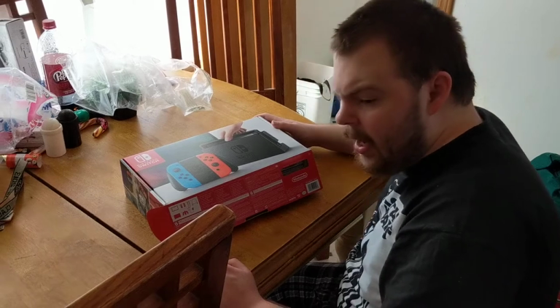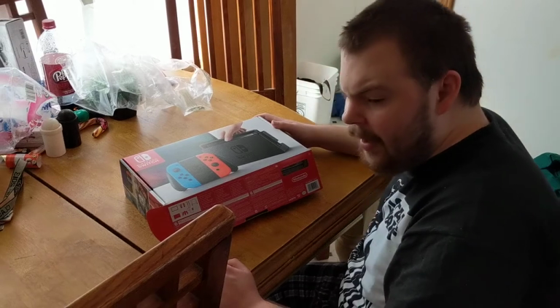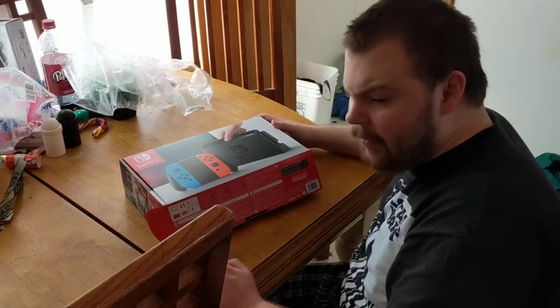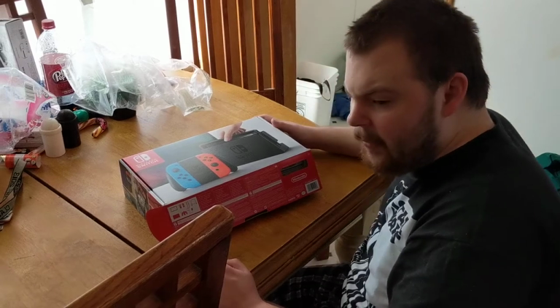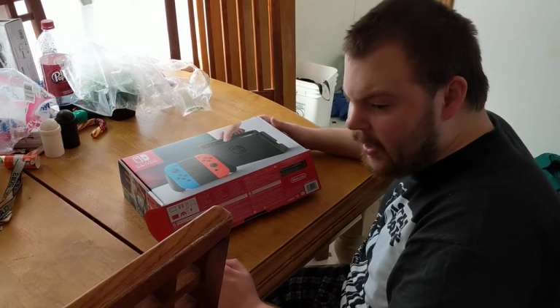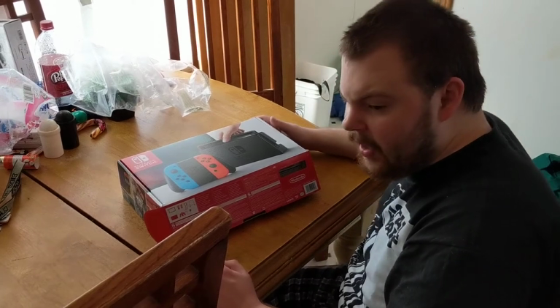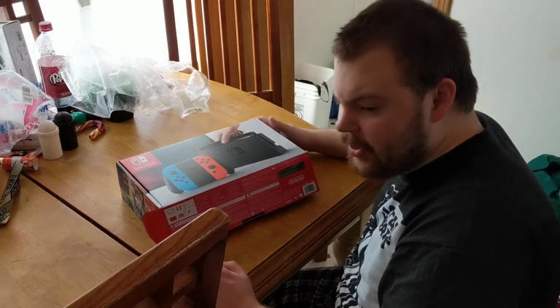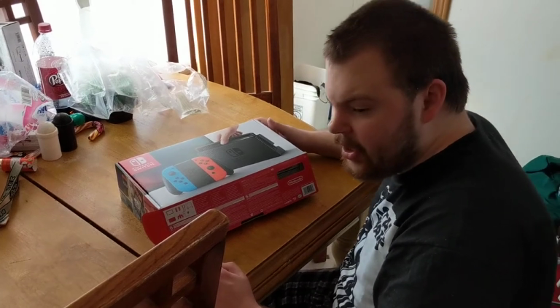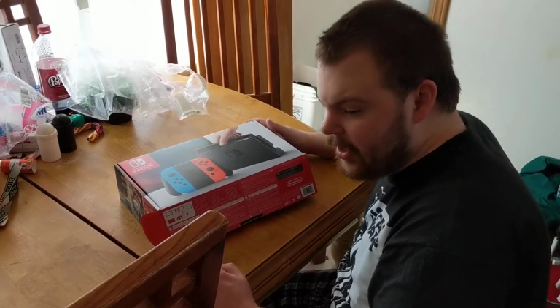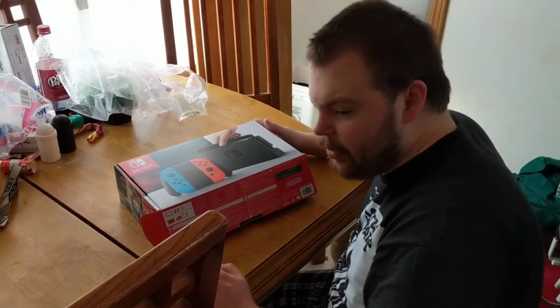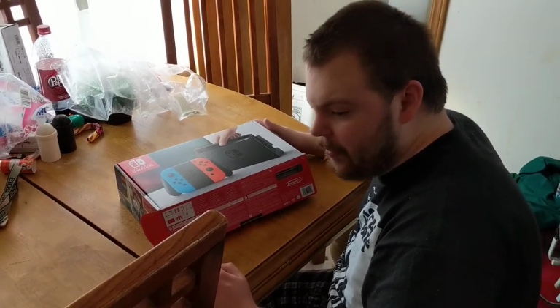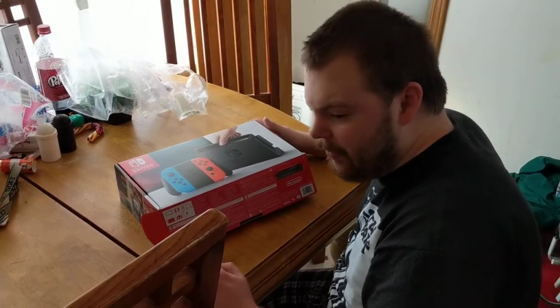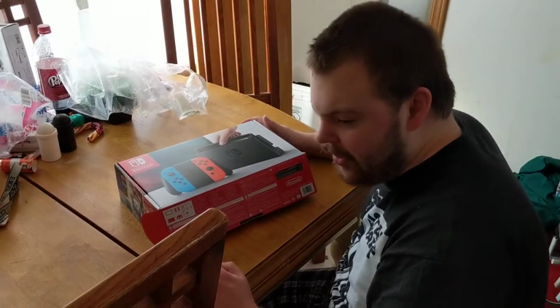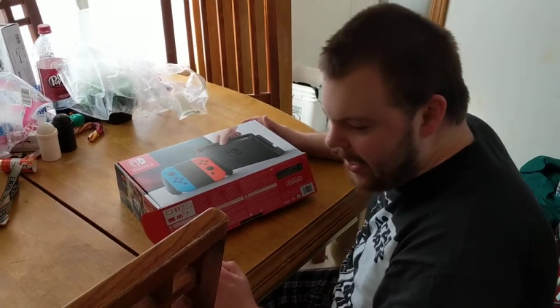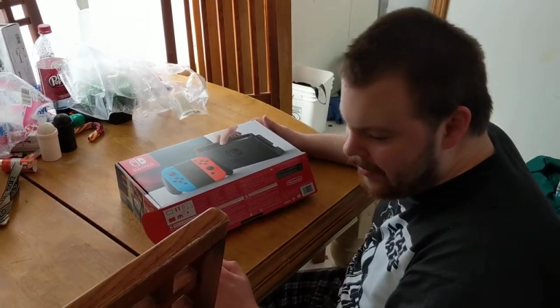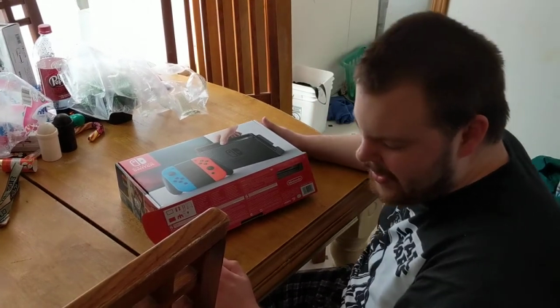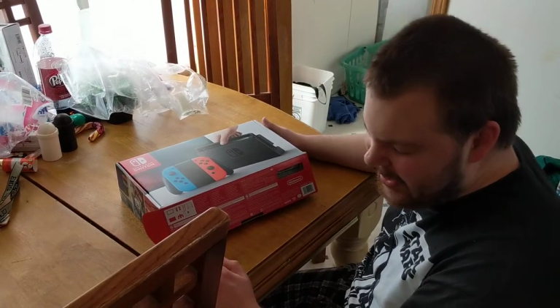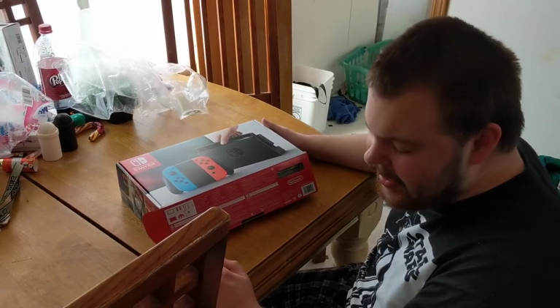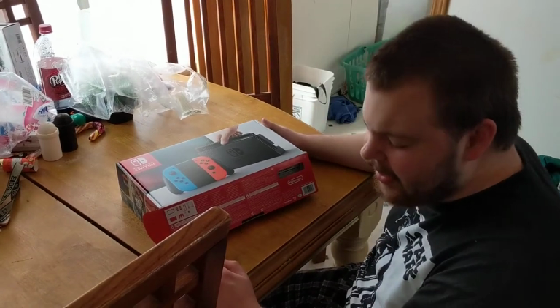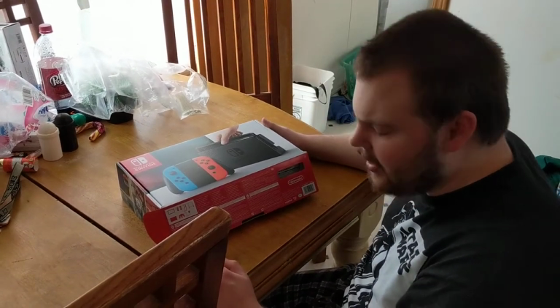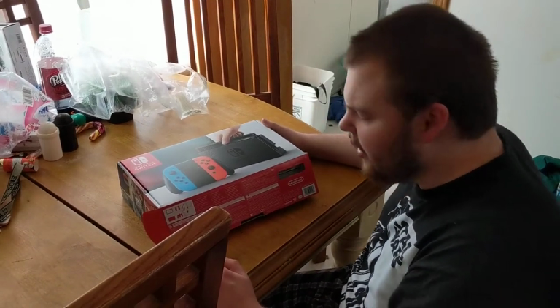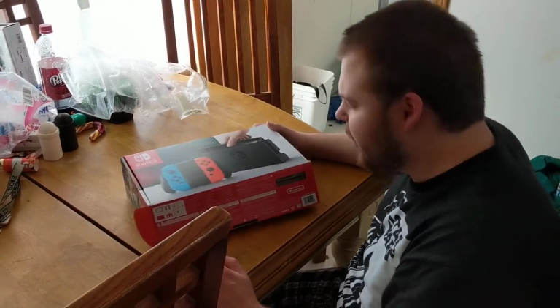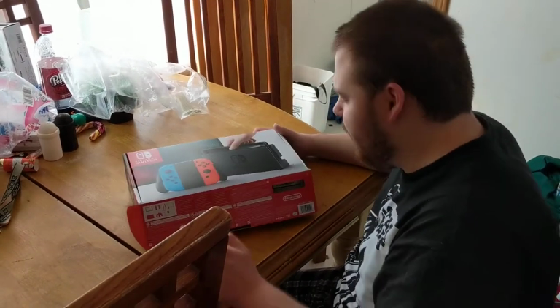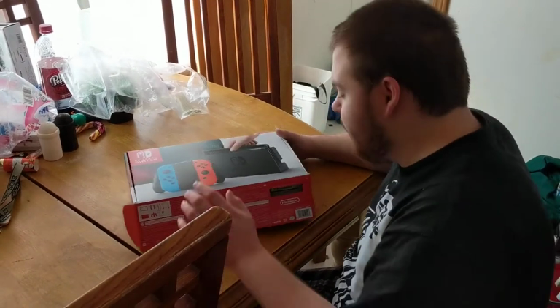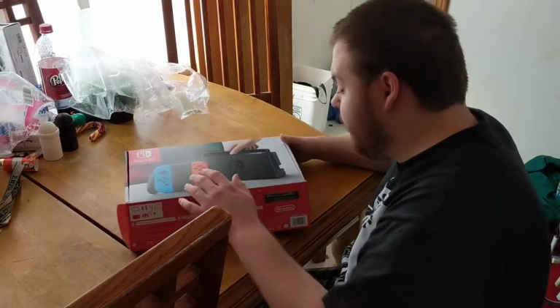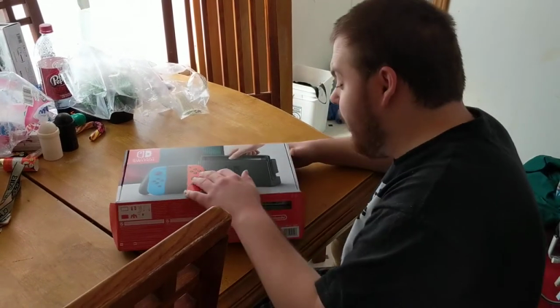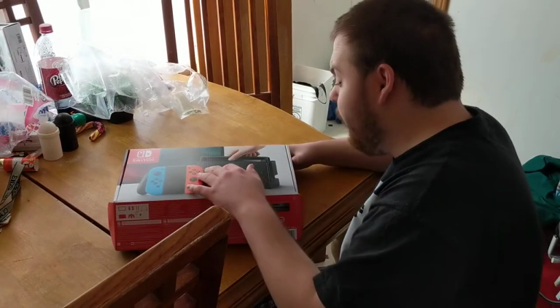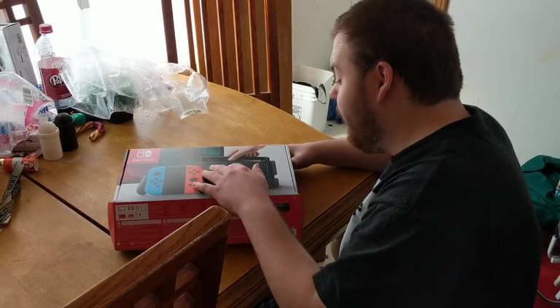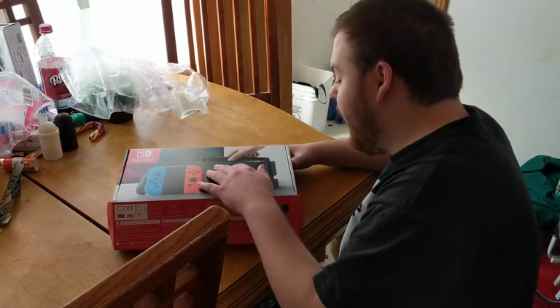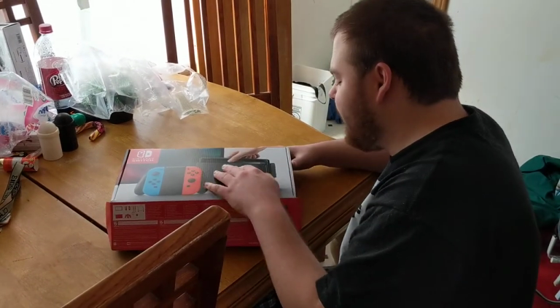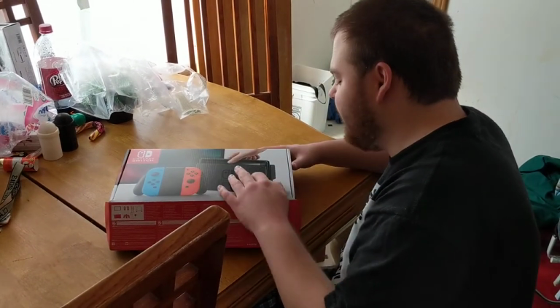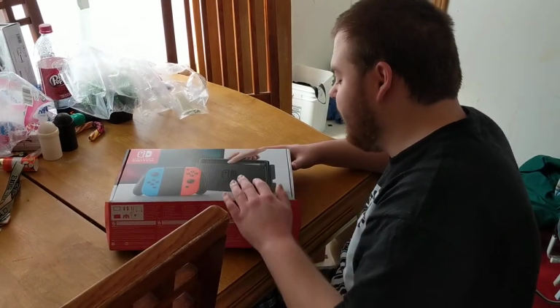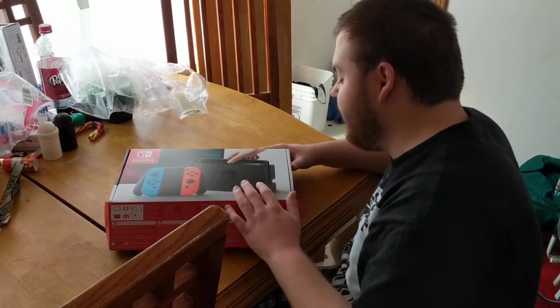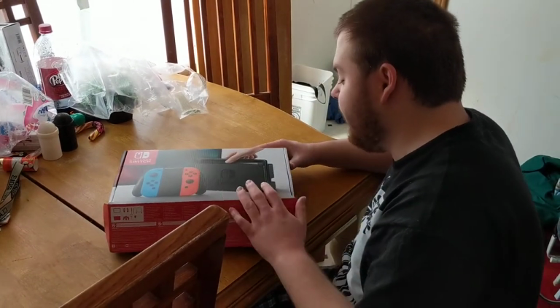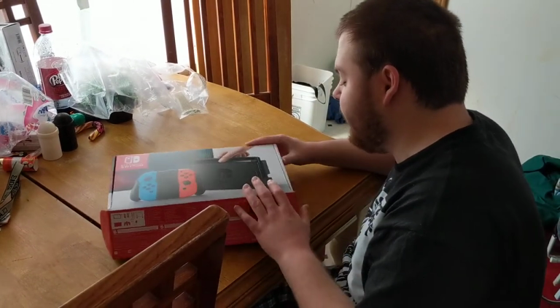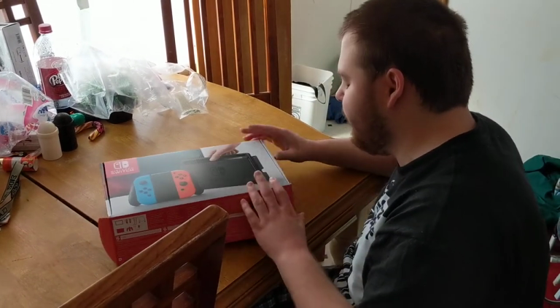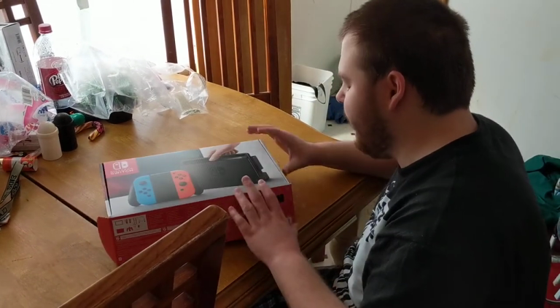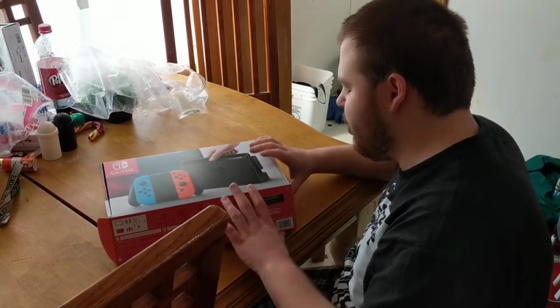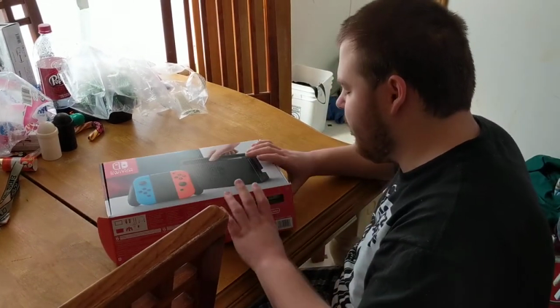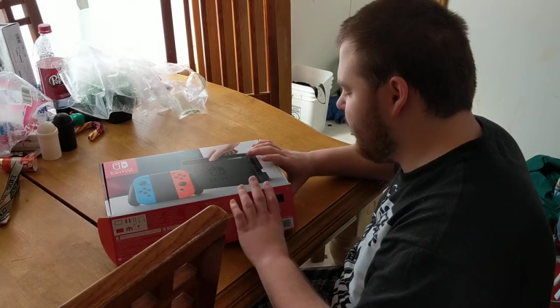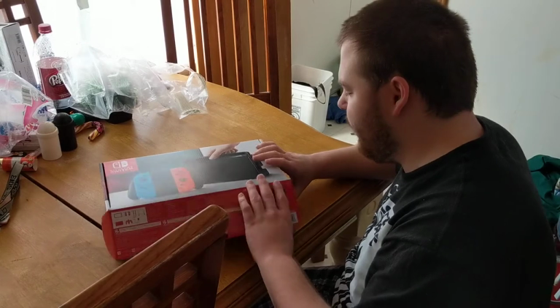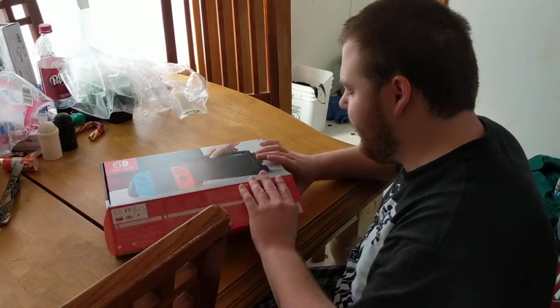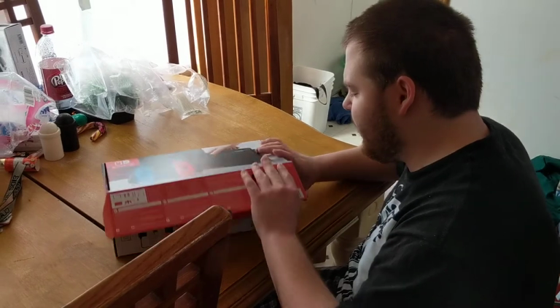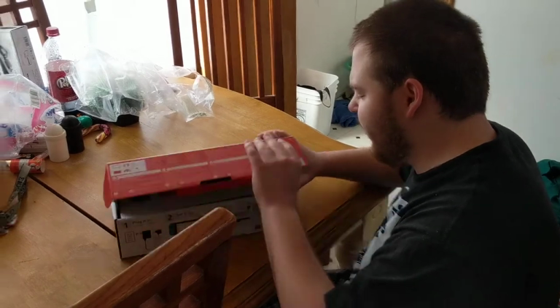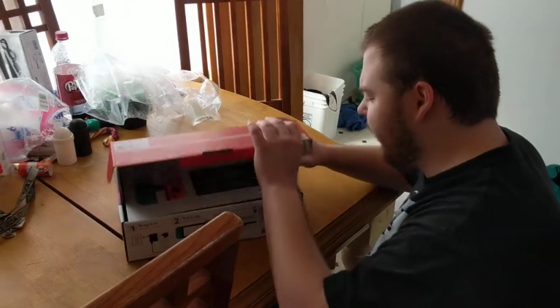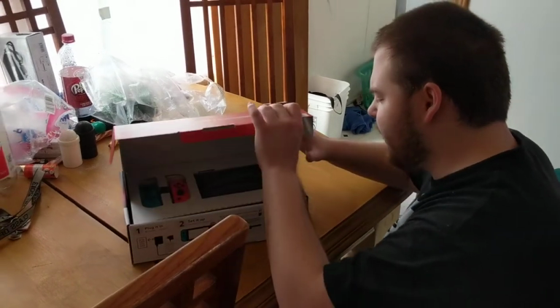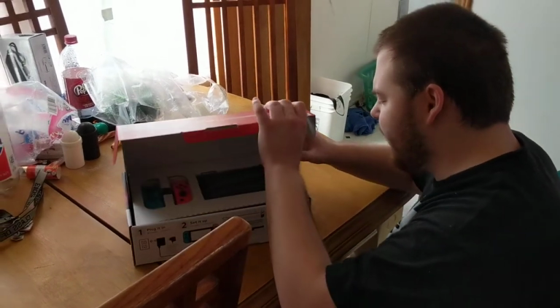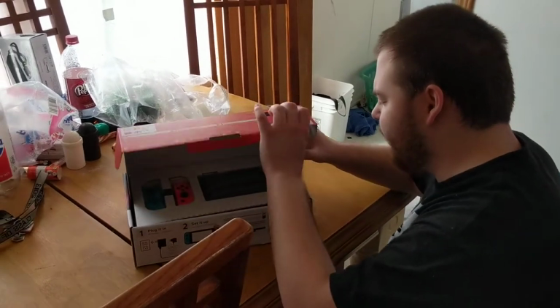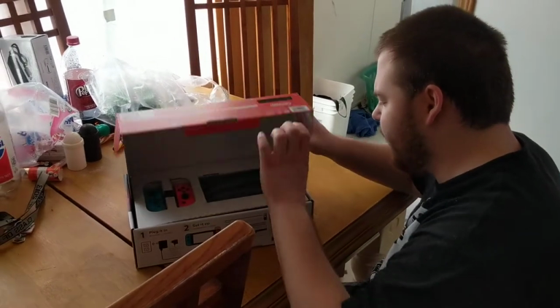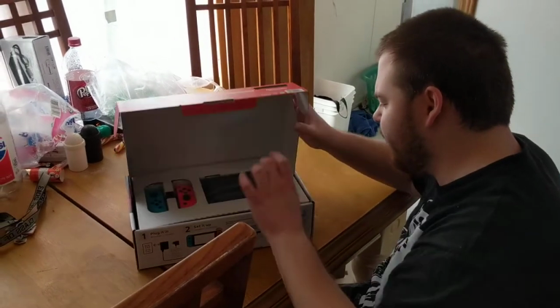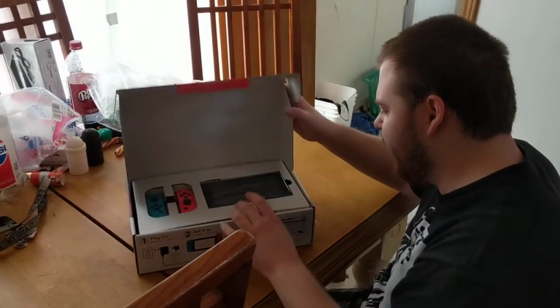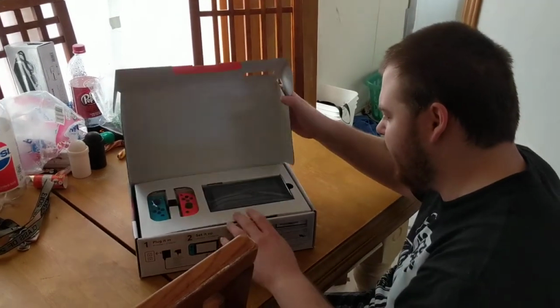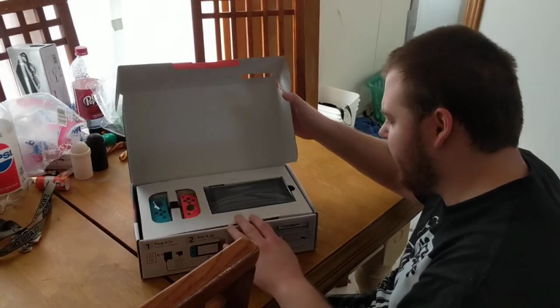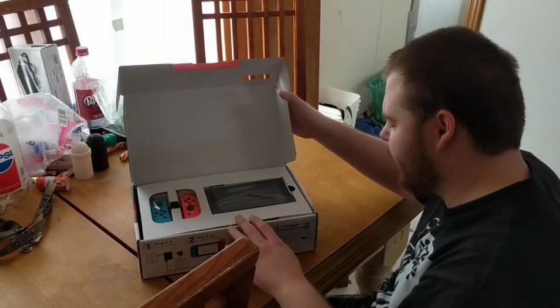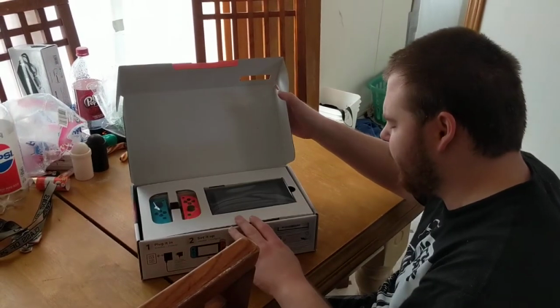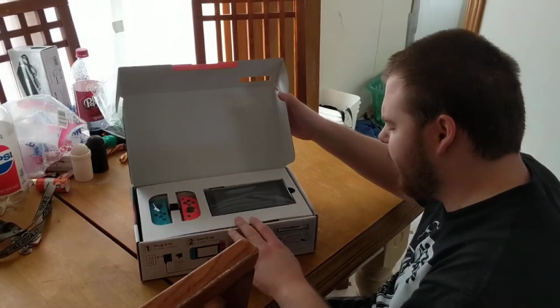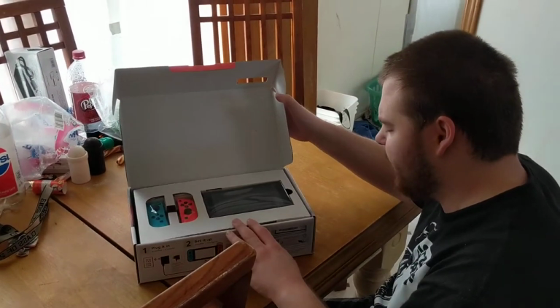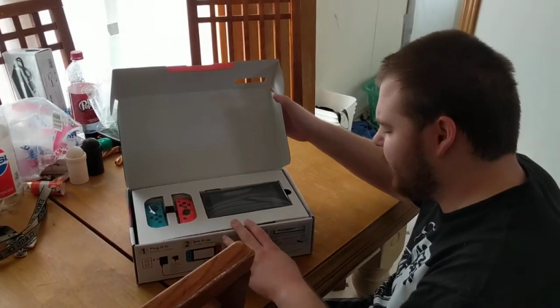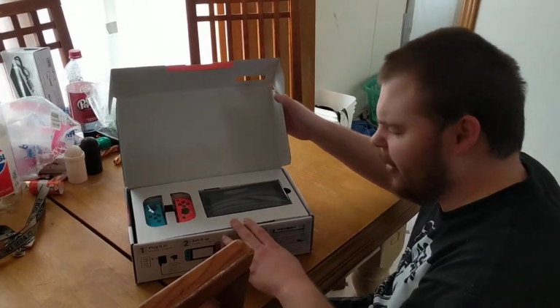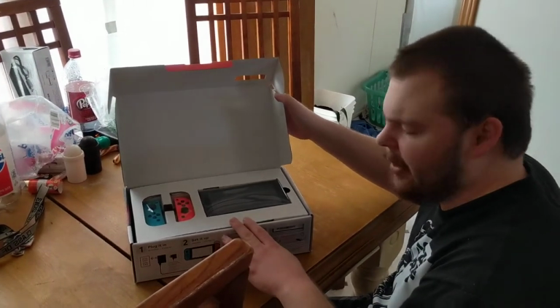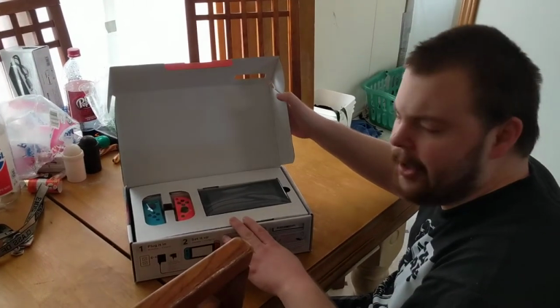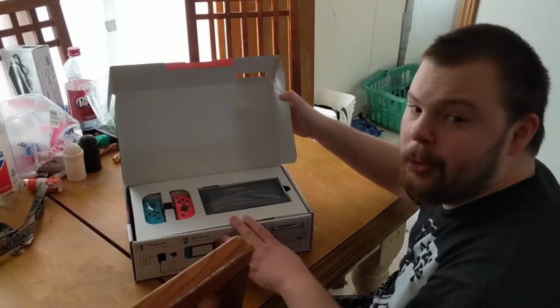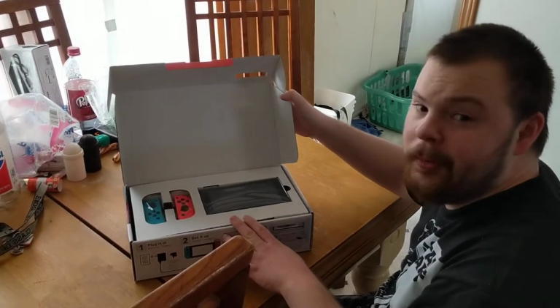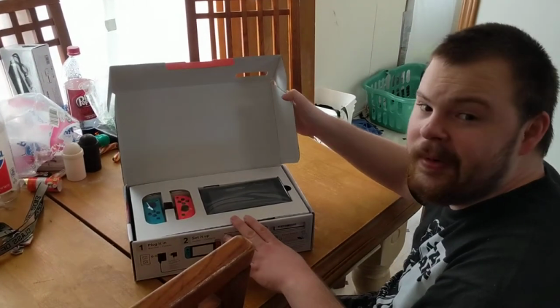Hey everybody! John here with my friend Adam again. Today we're unboxing the Nintendo Switch. This will be the second attempt at this video, that's why the box is already open.